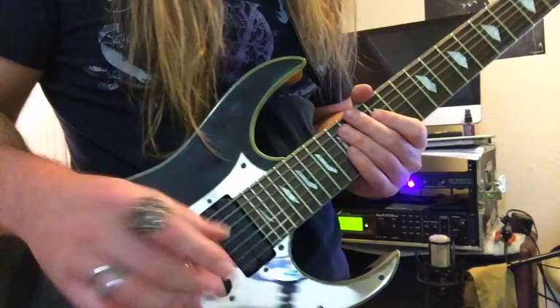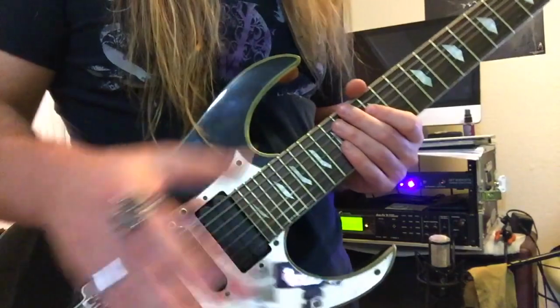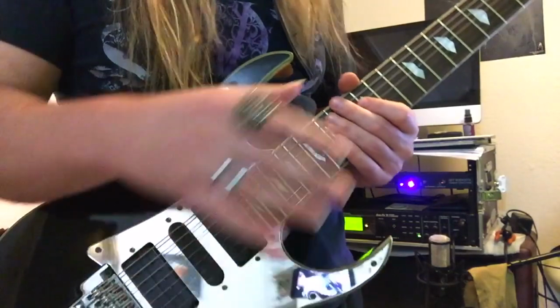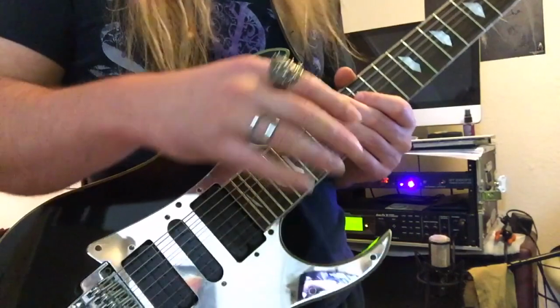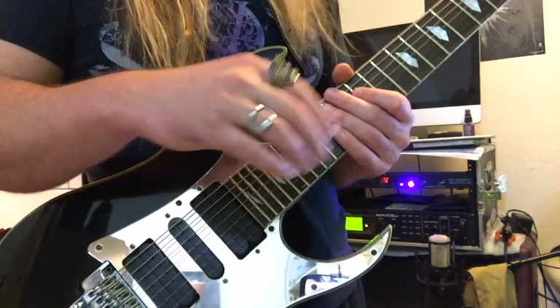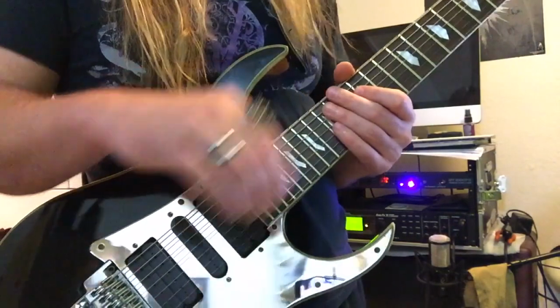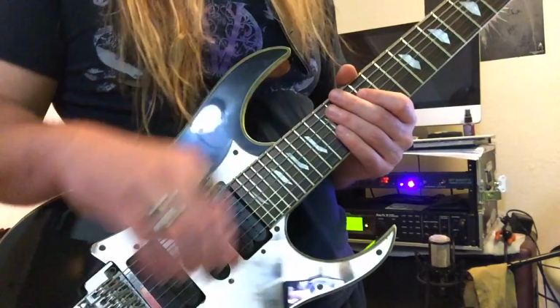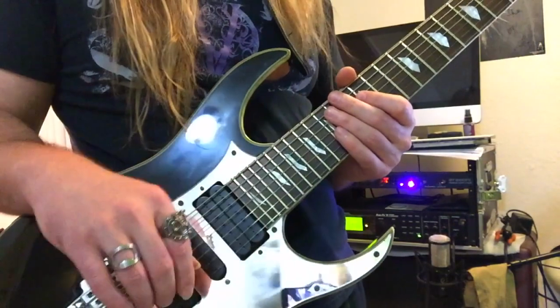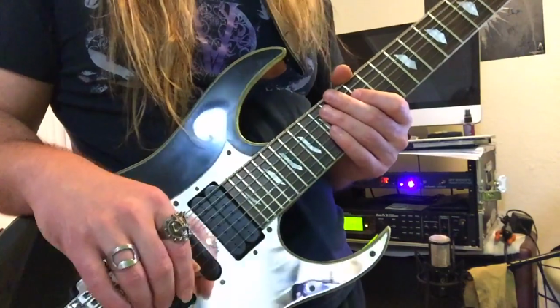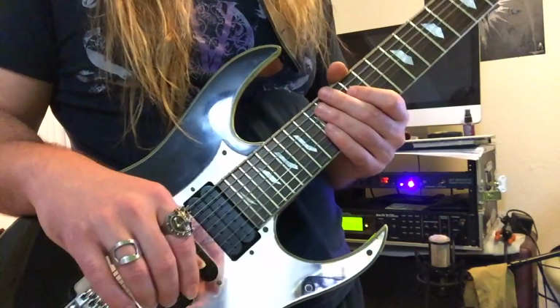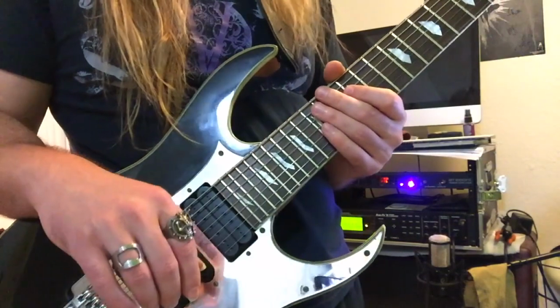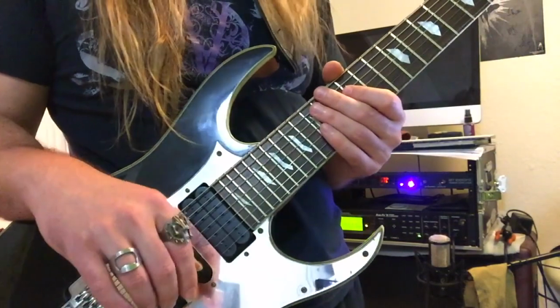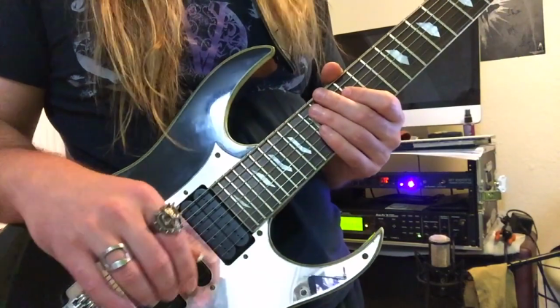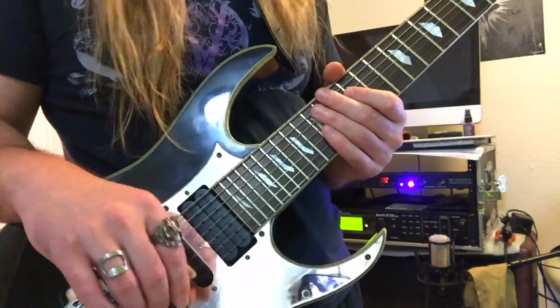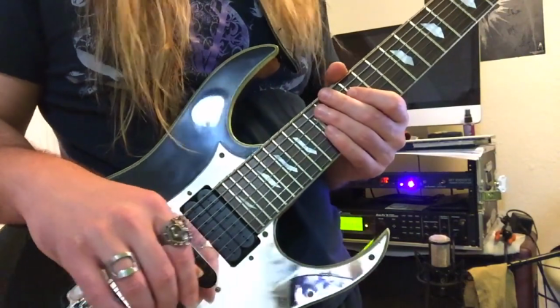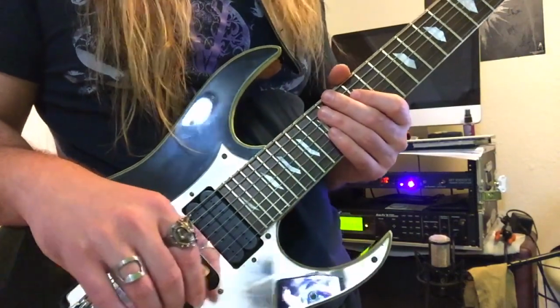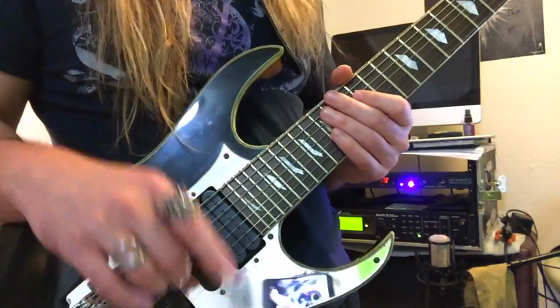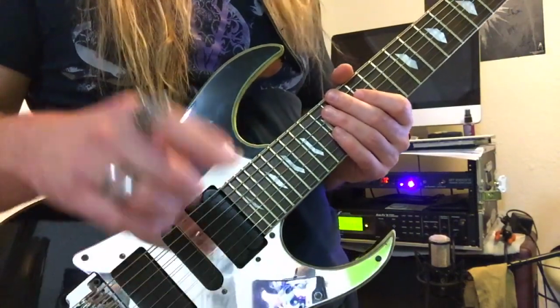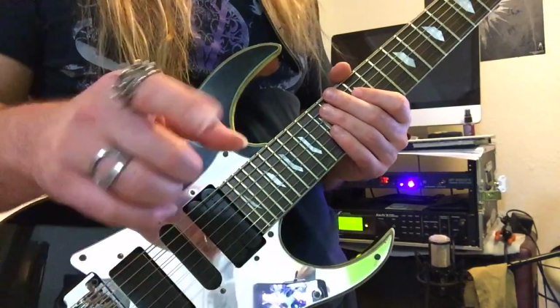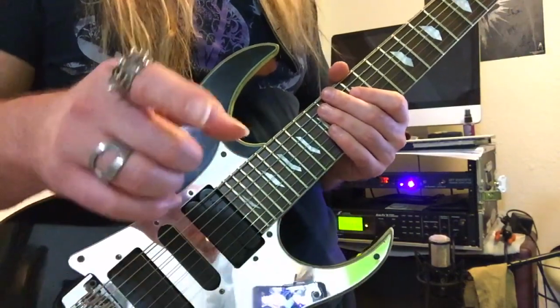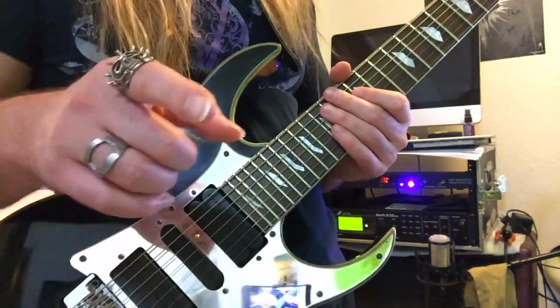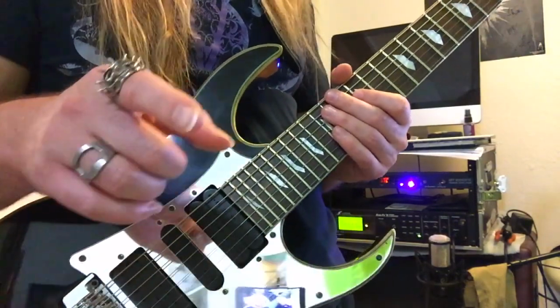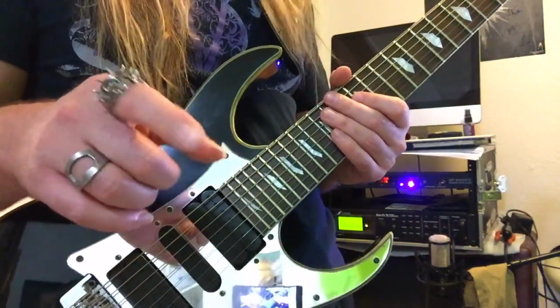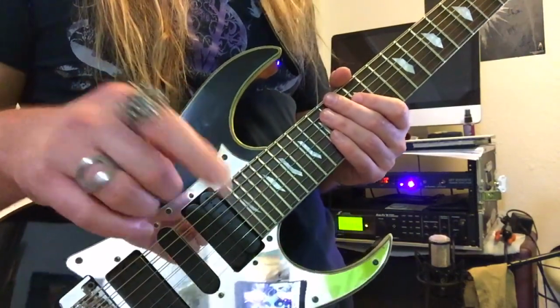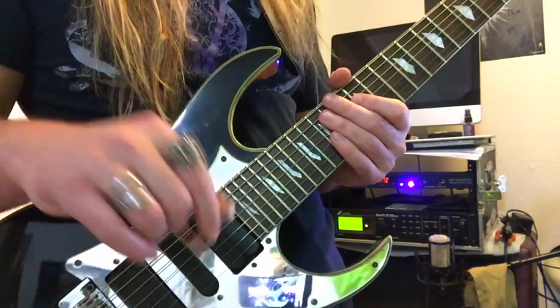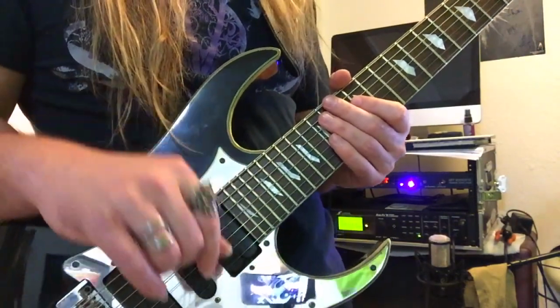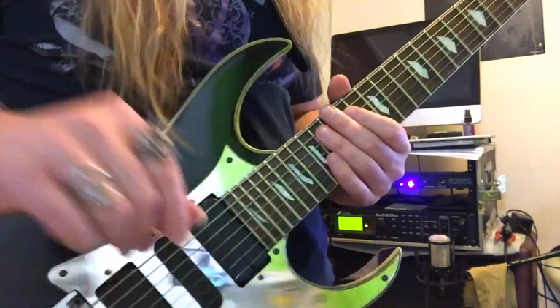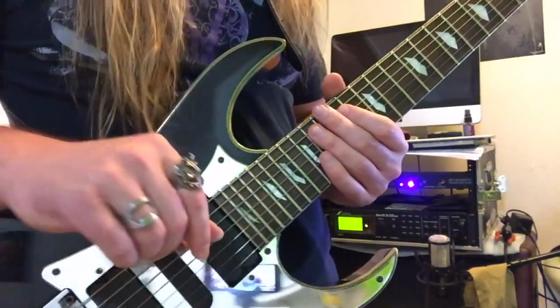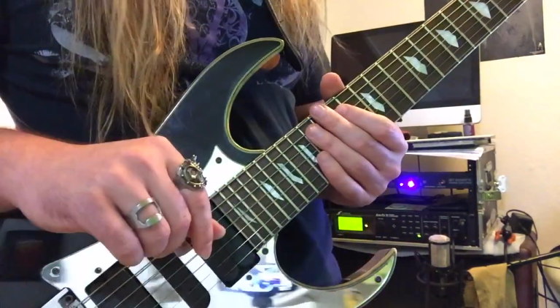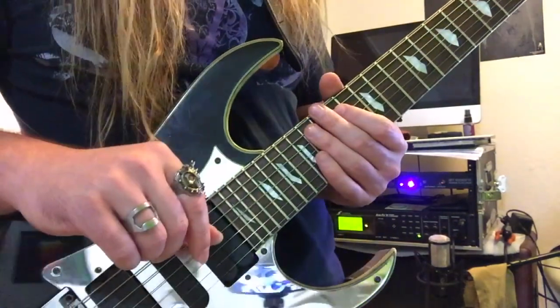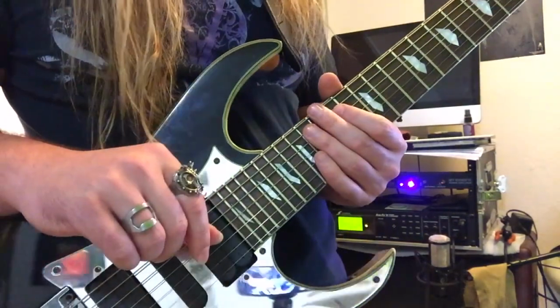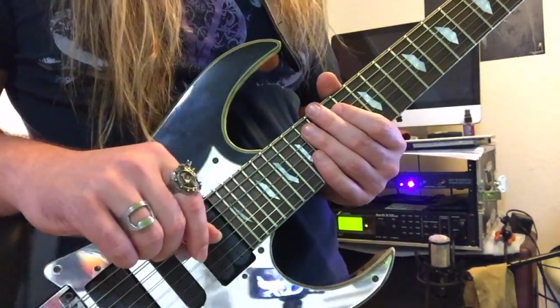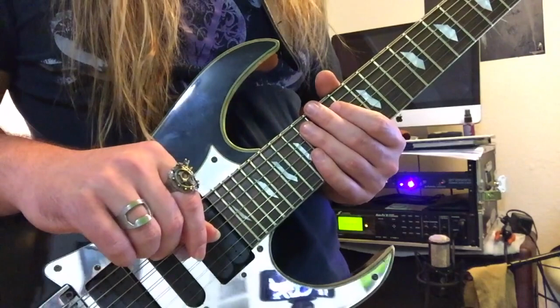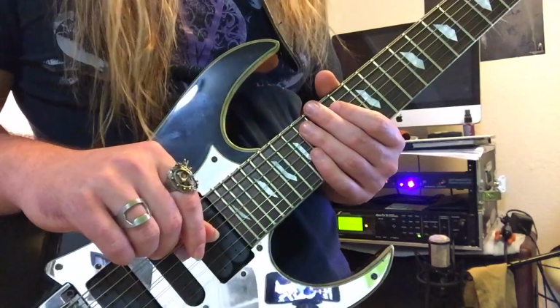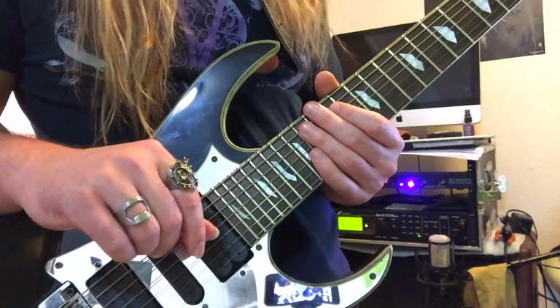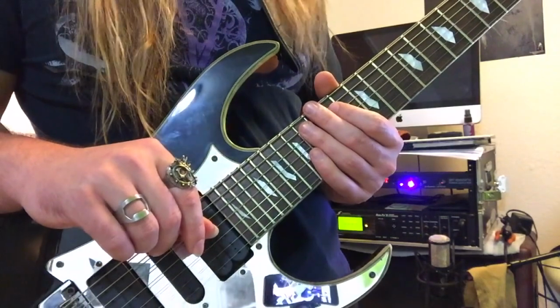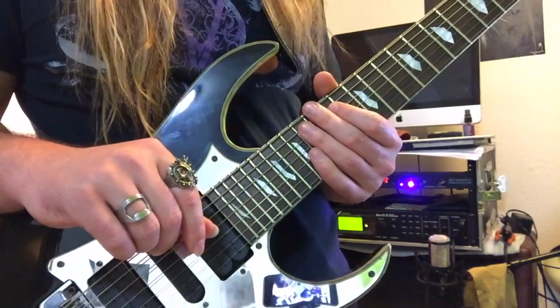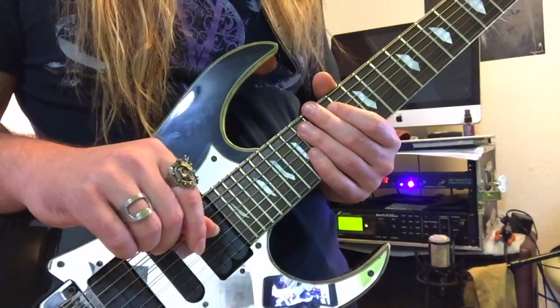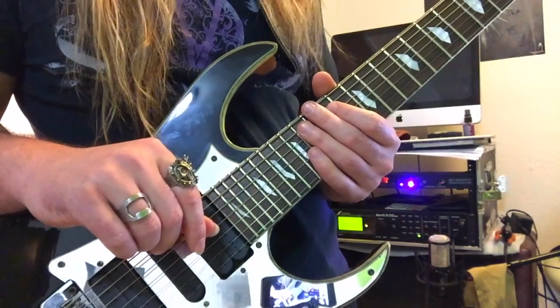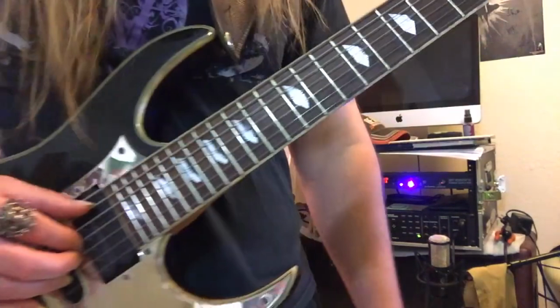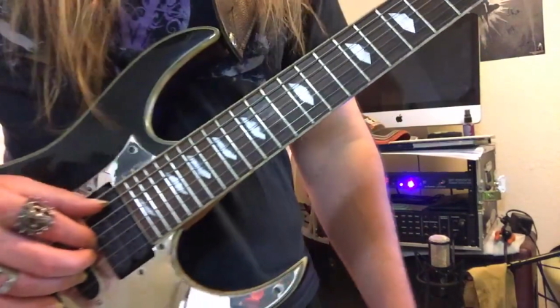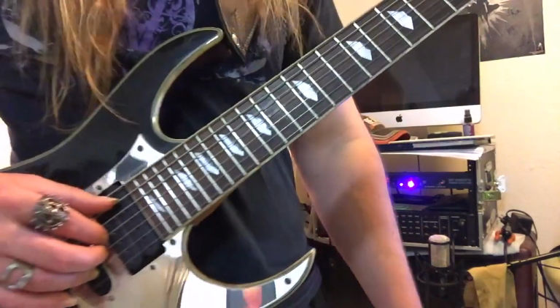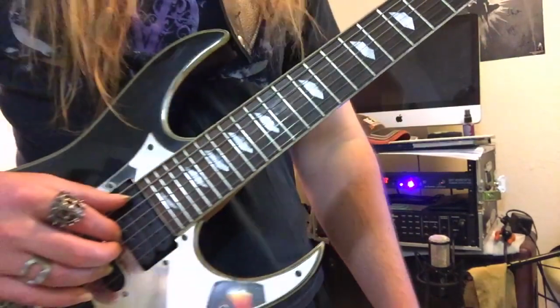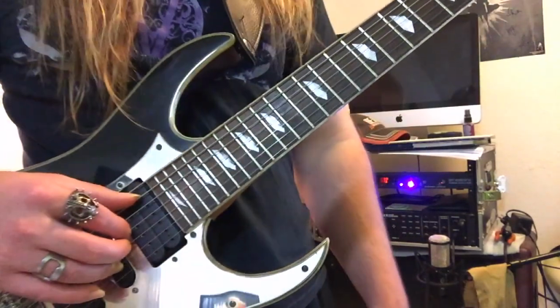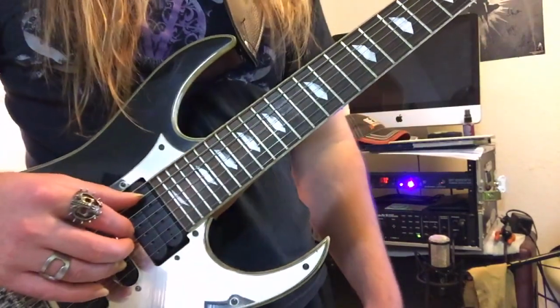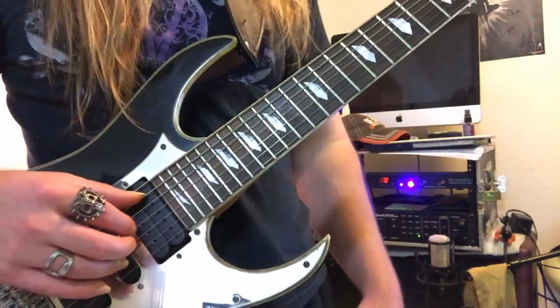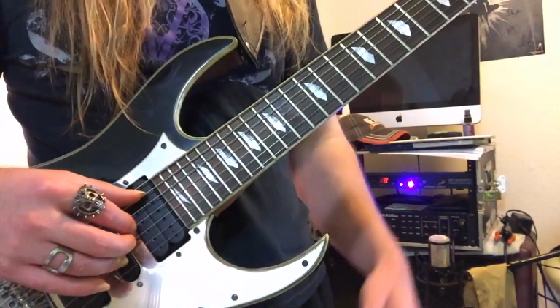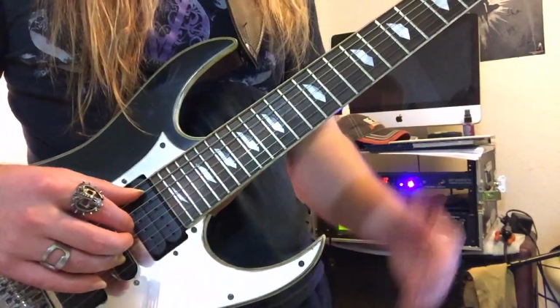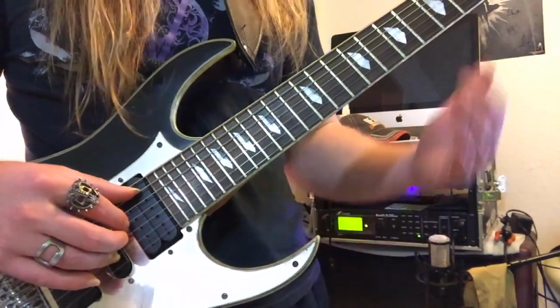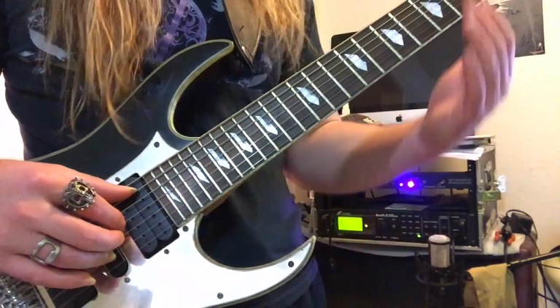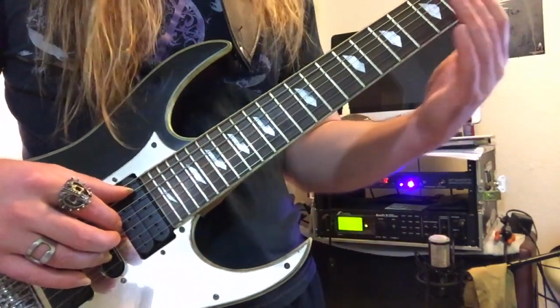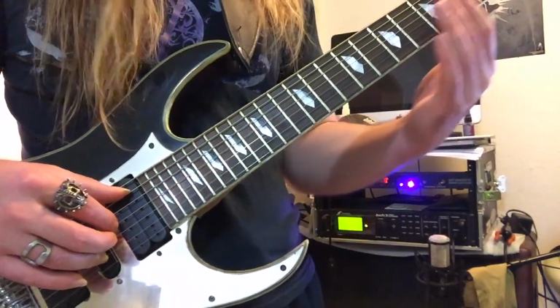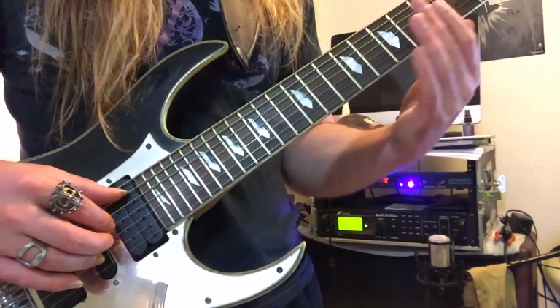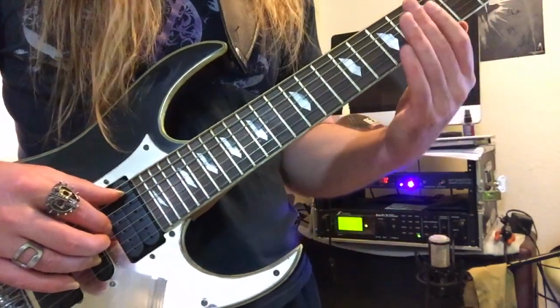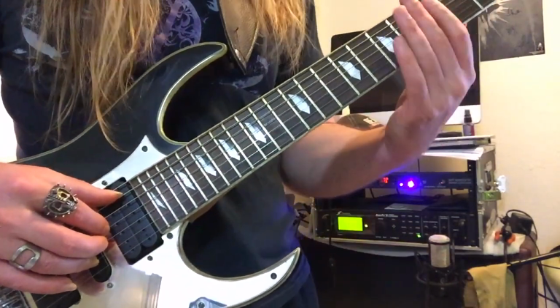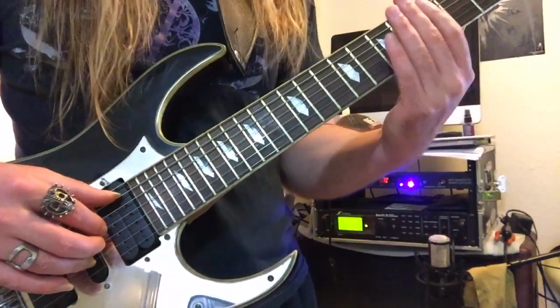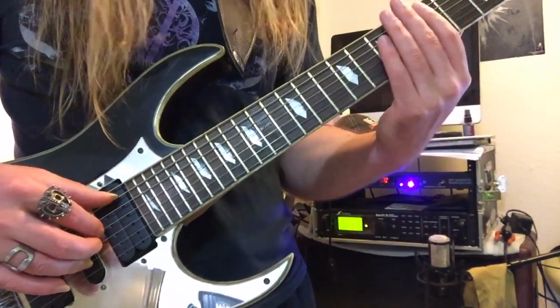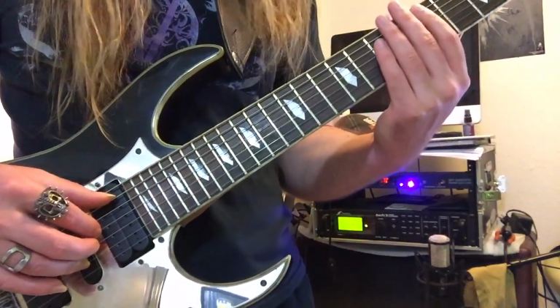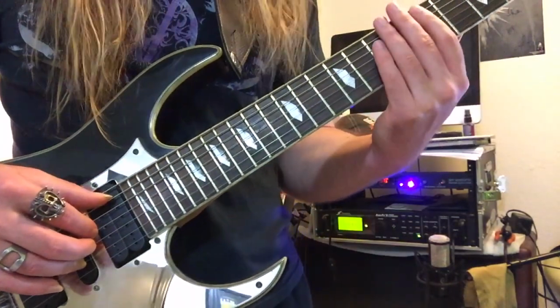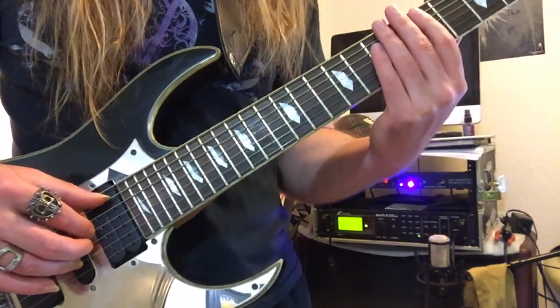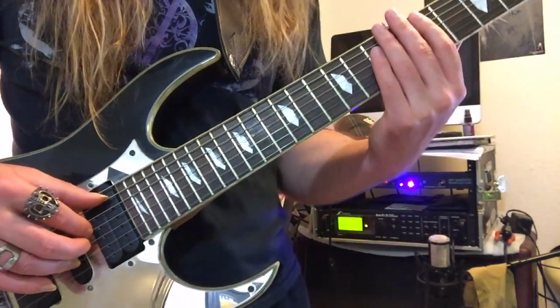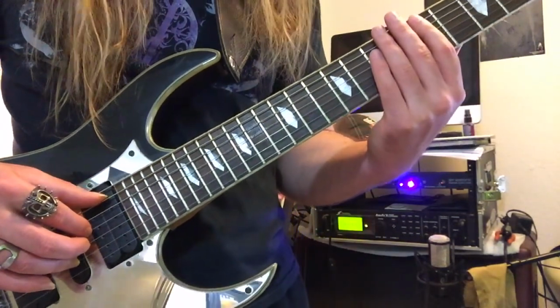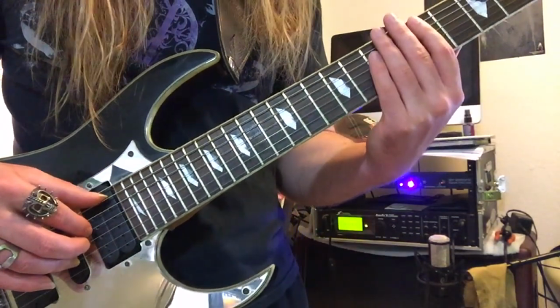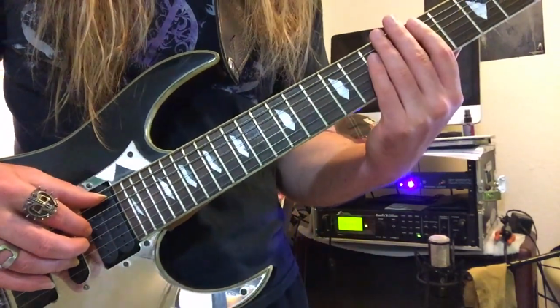Okay, lesson over. Hope you learned a lot. See you next time. But I didn't catch all that. Now let's have a look at these seven chords one at a time.